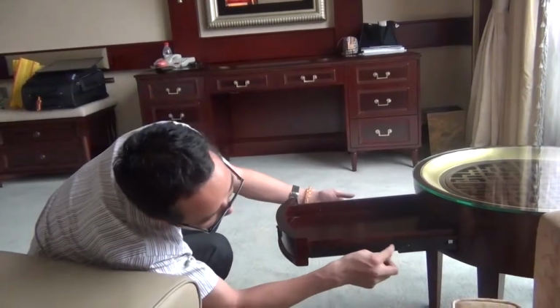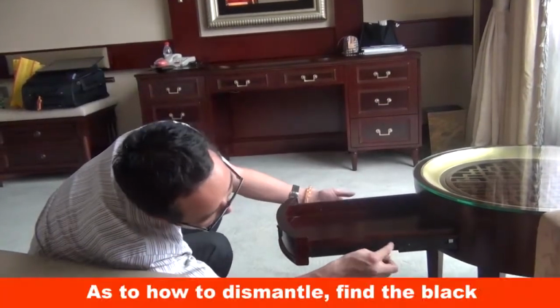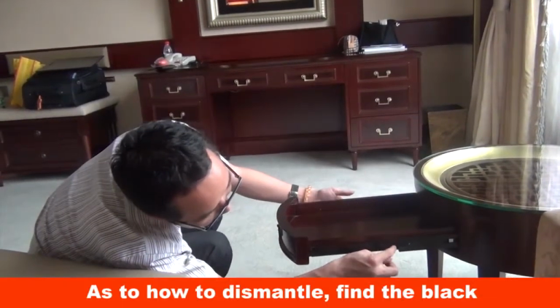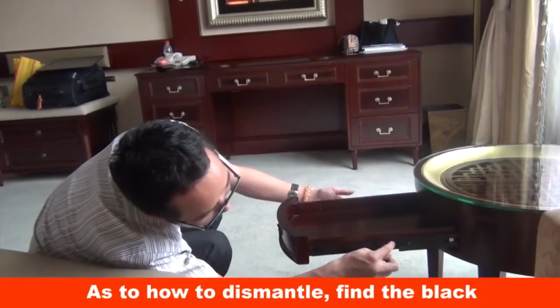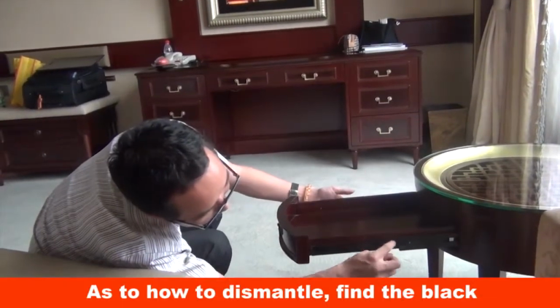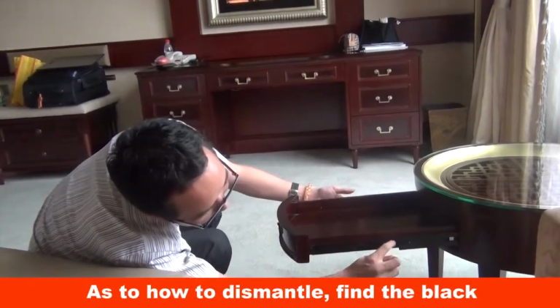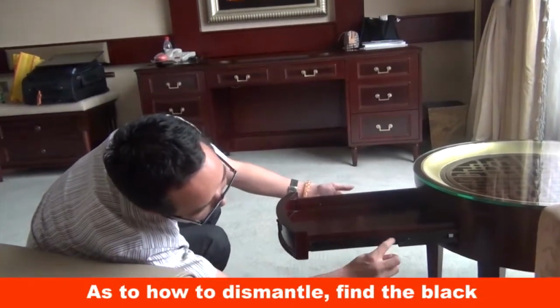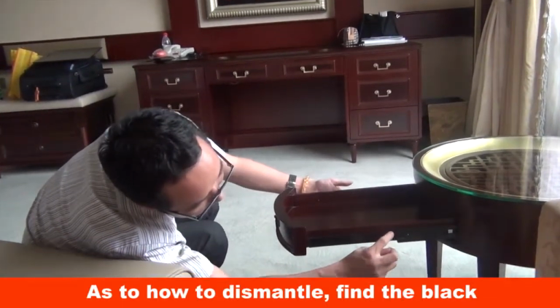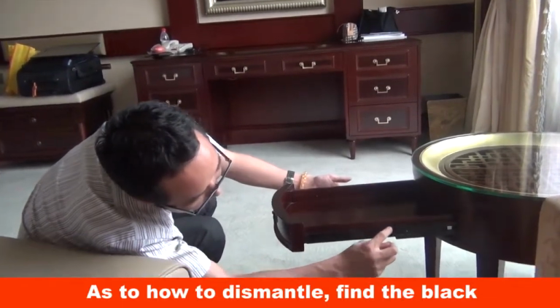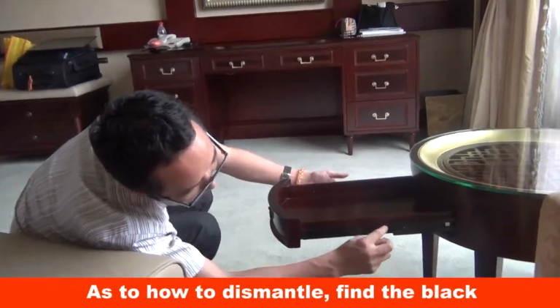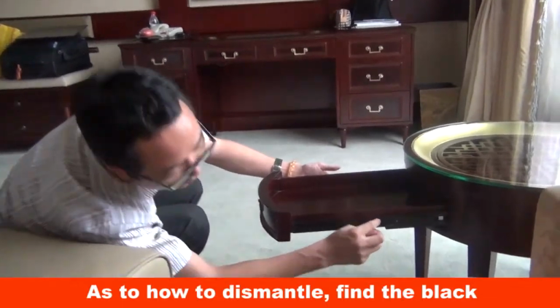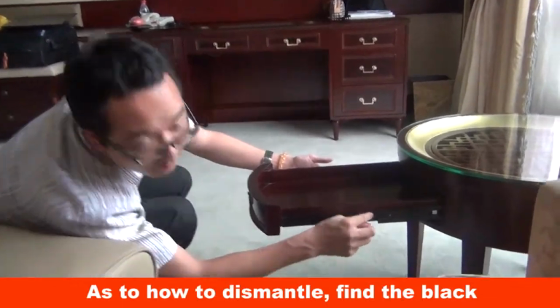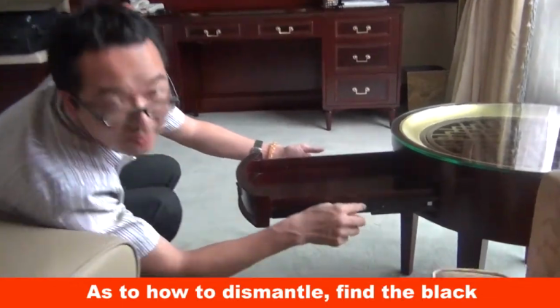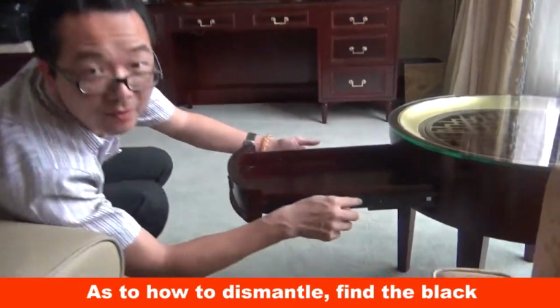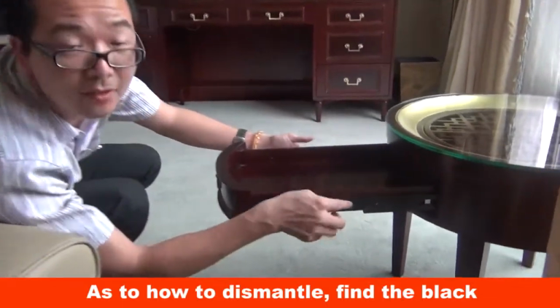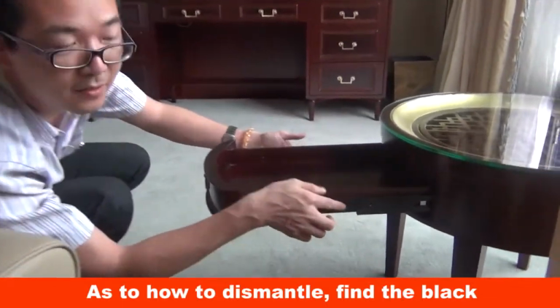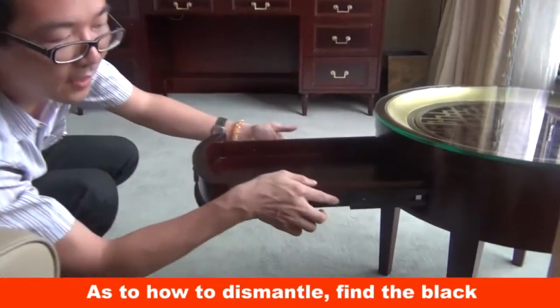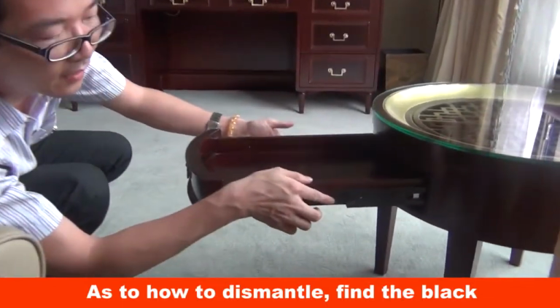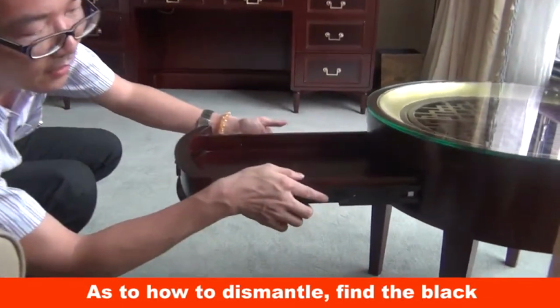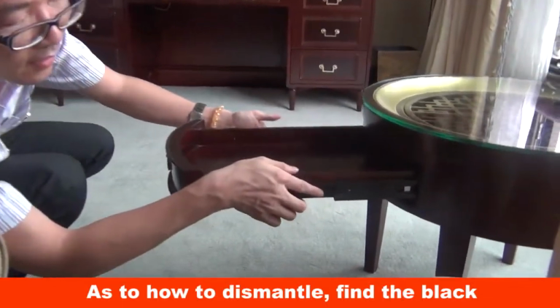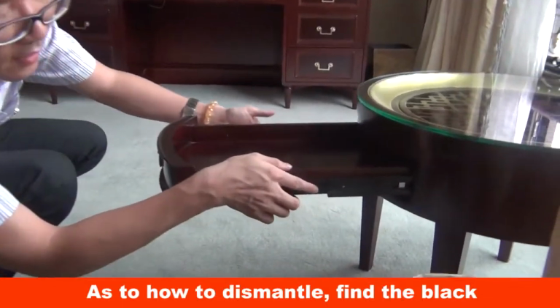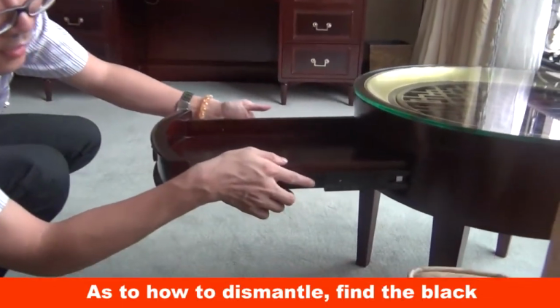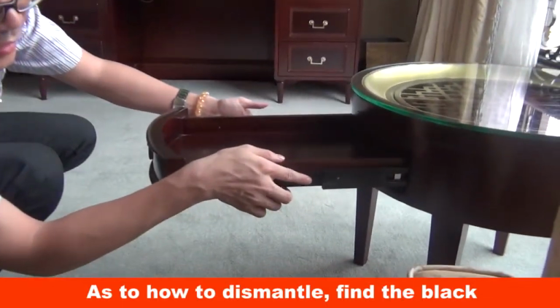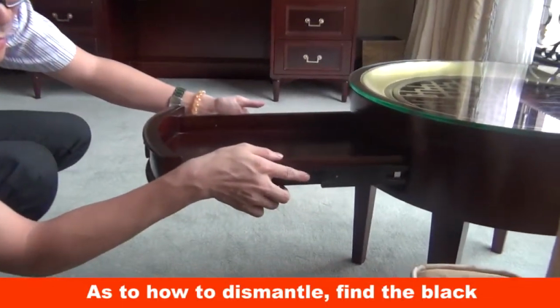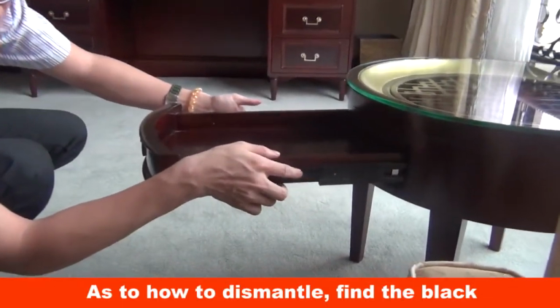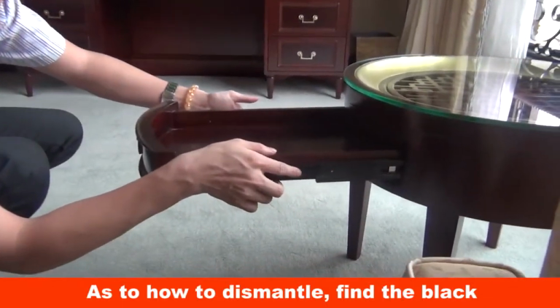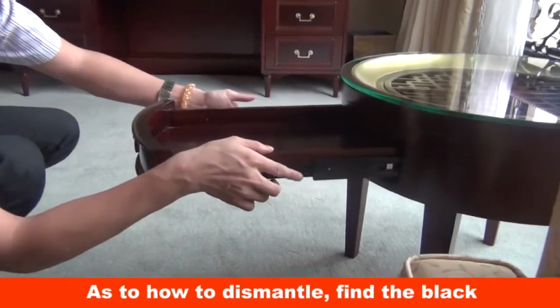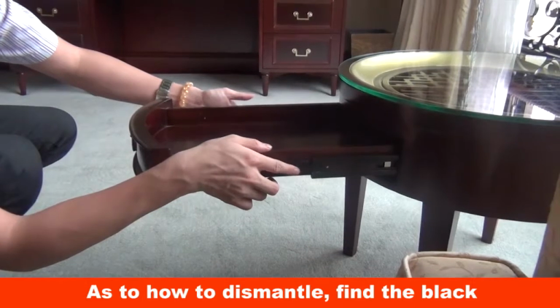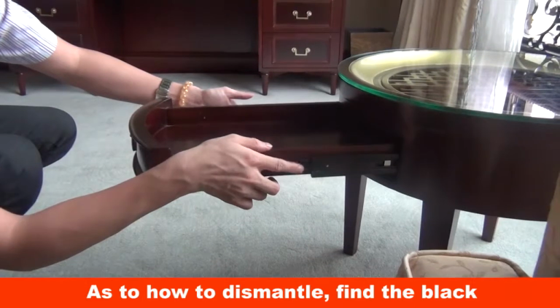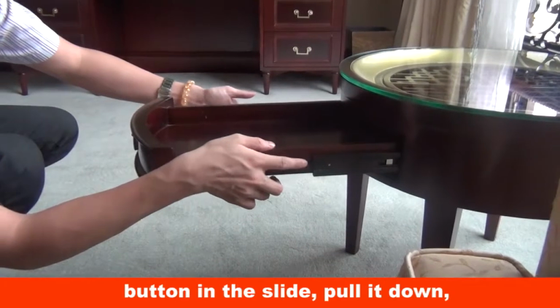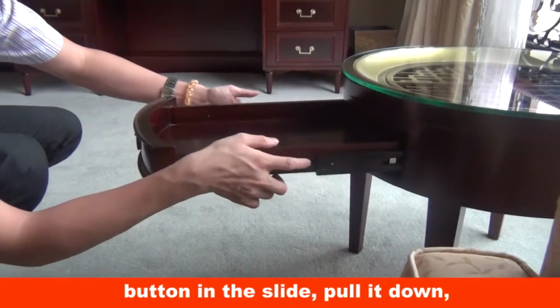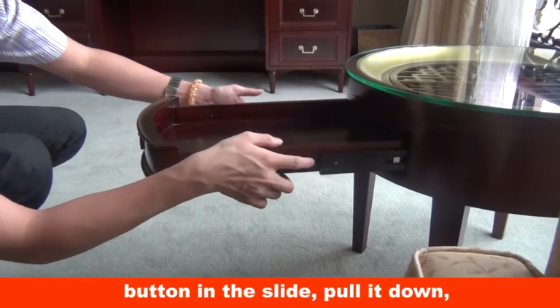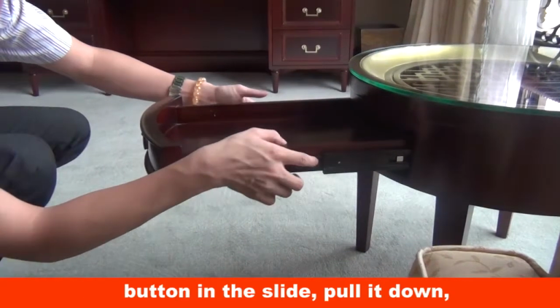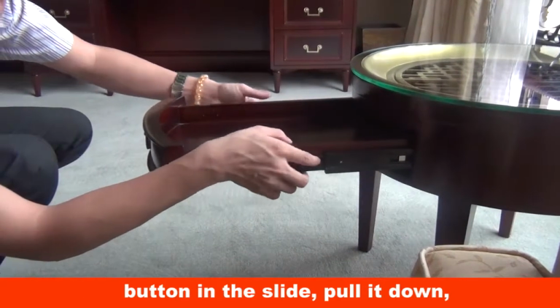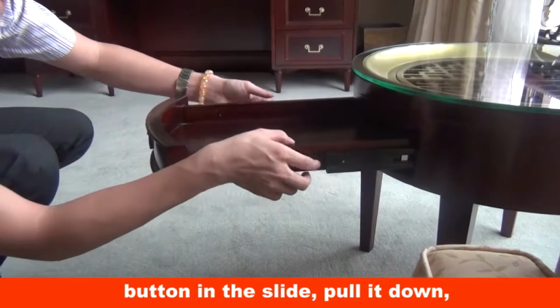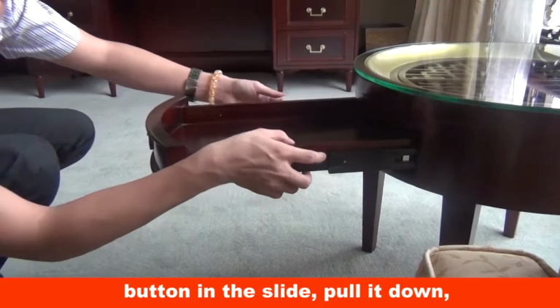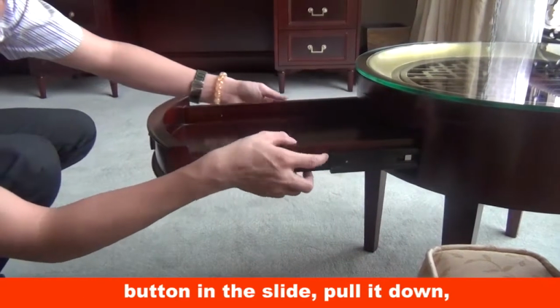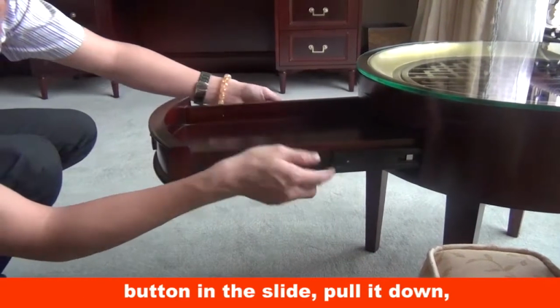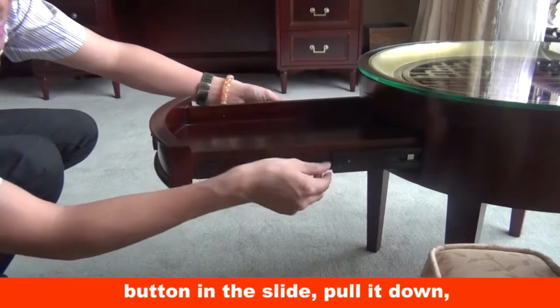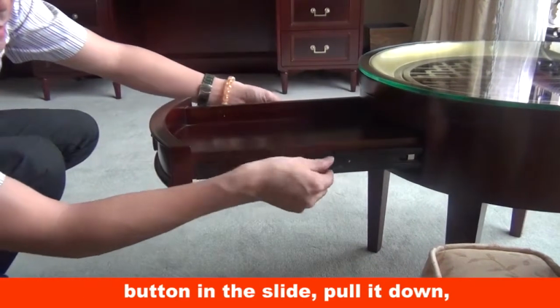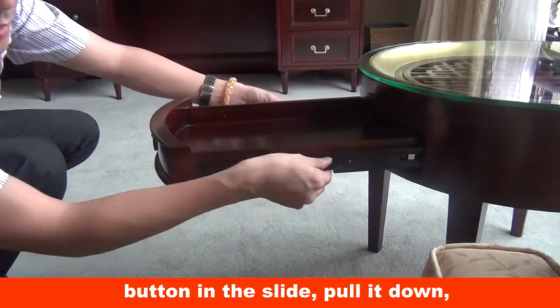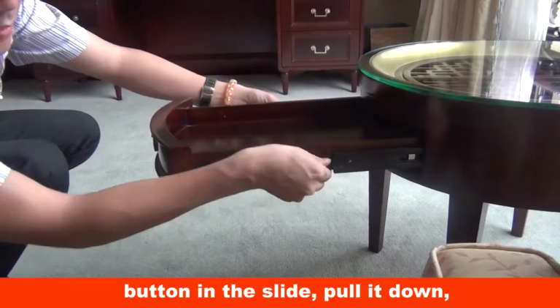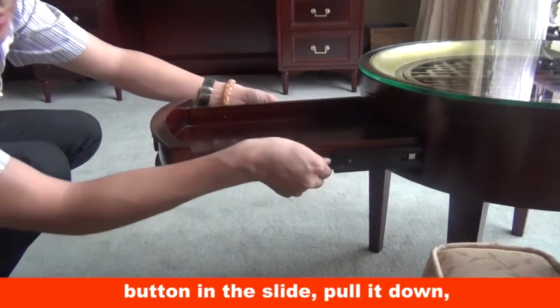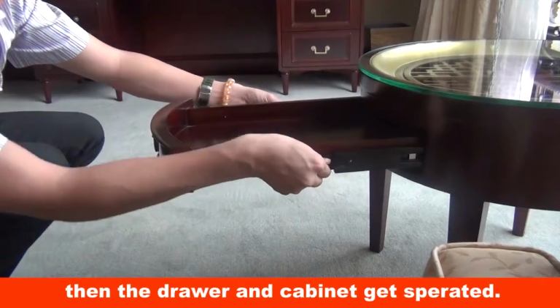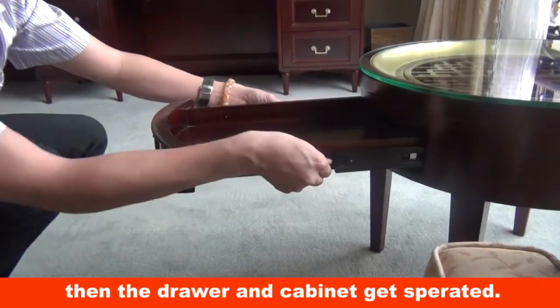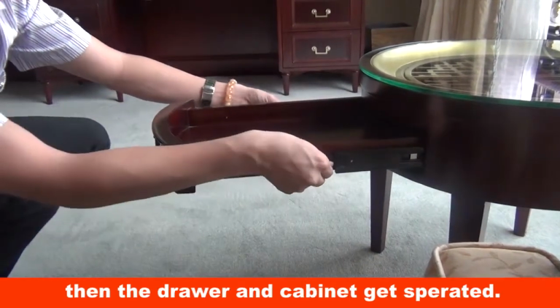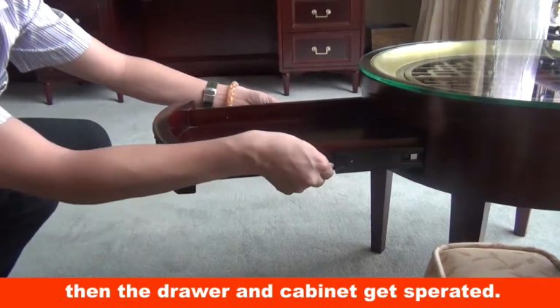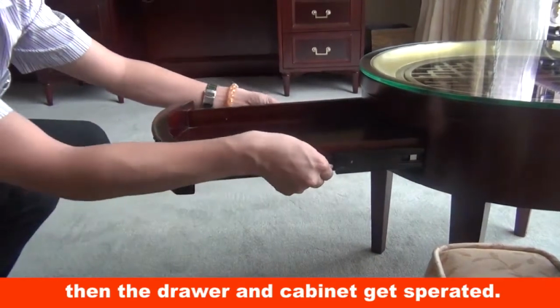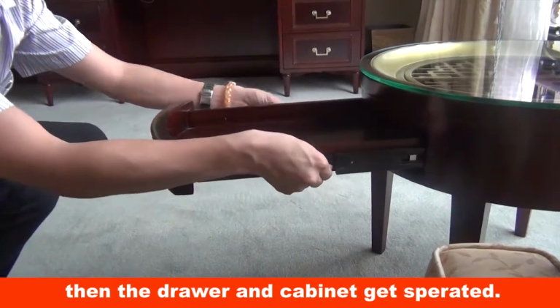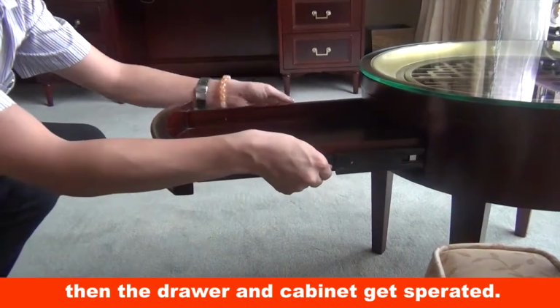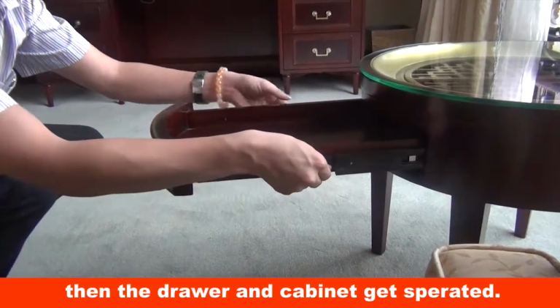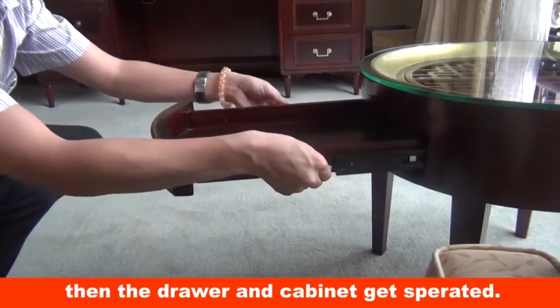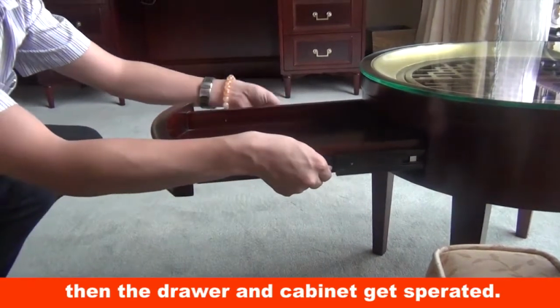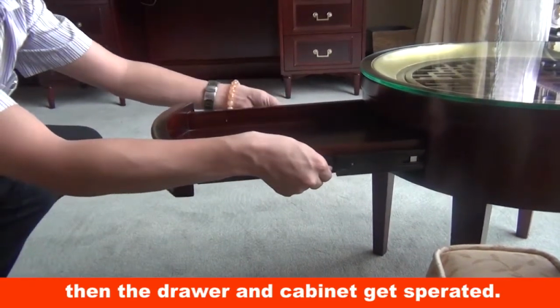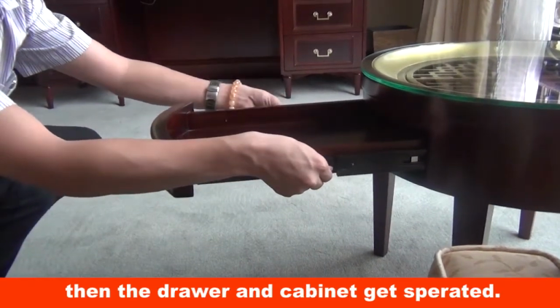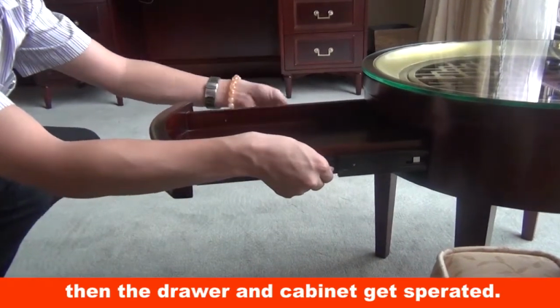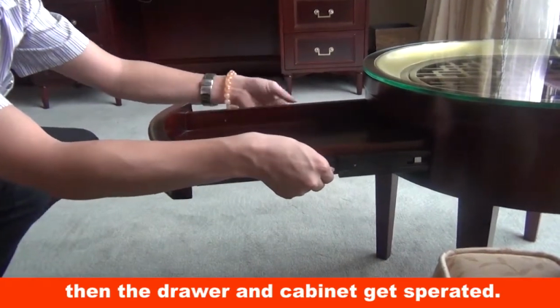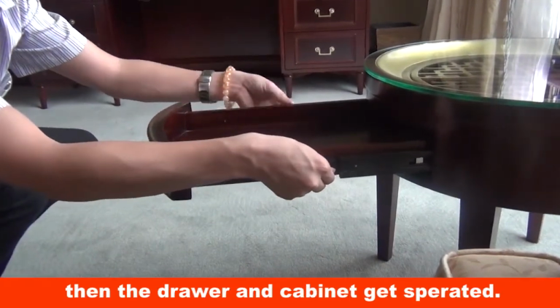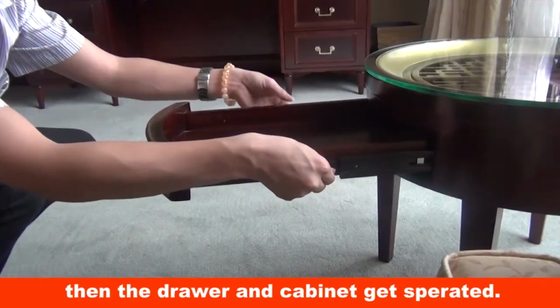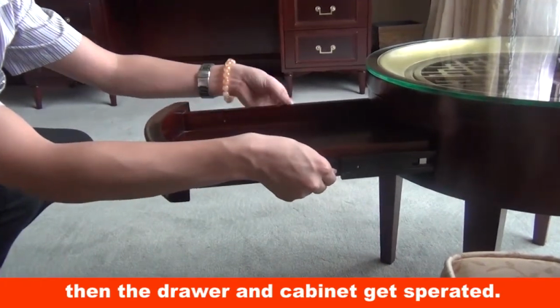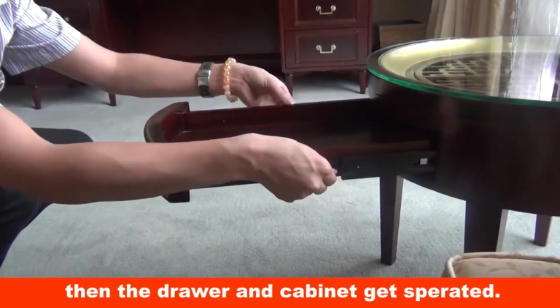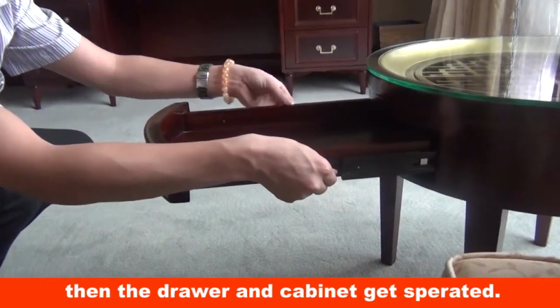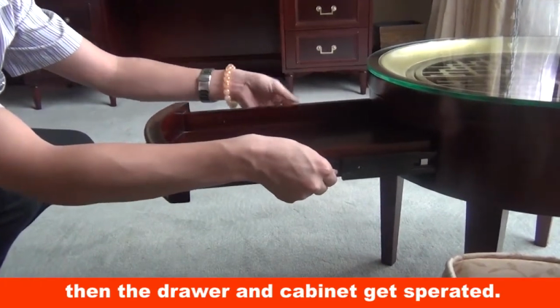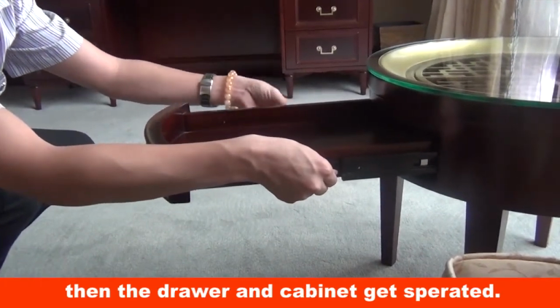As to how to dismantle, find the black button in the slide, pull it down, then the drawer and cabinet gets separated.